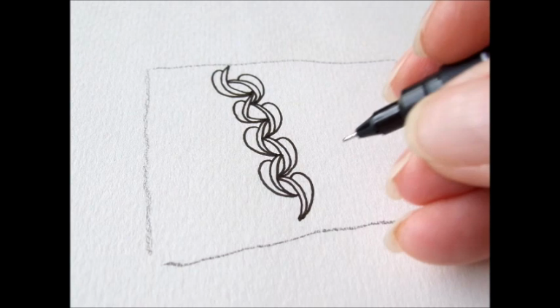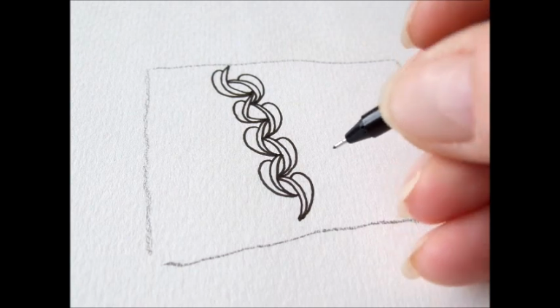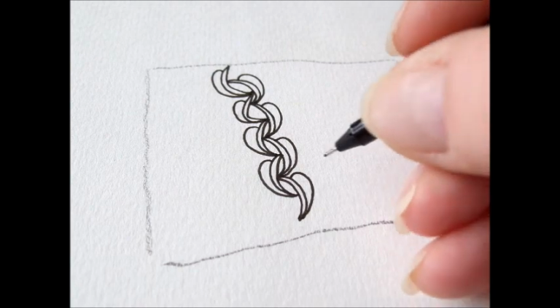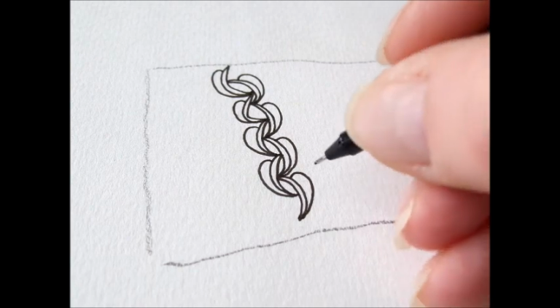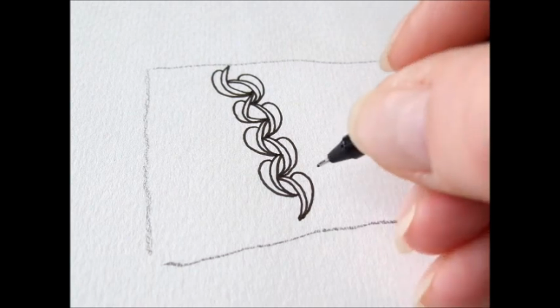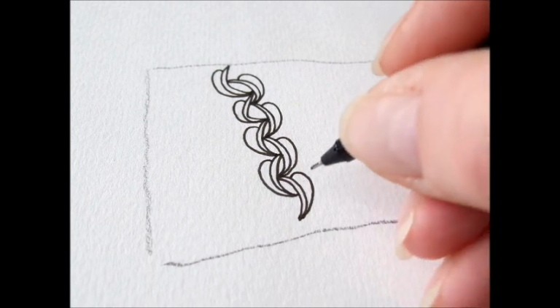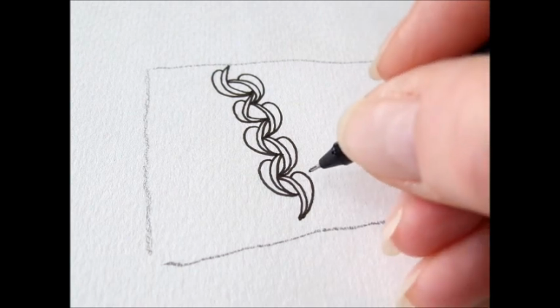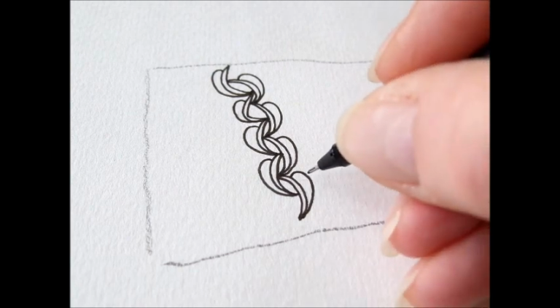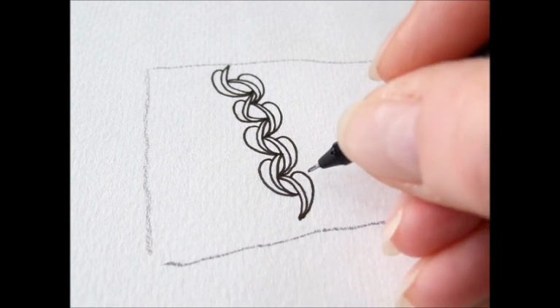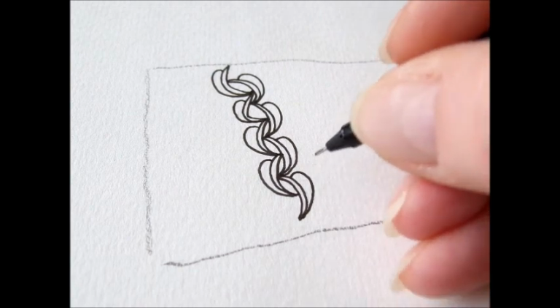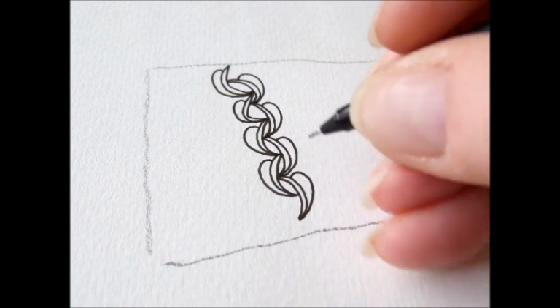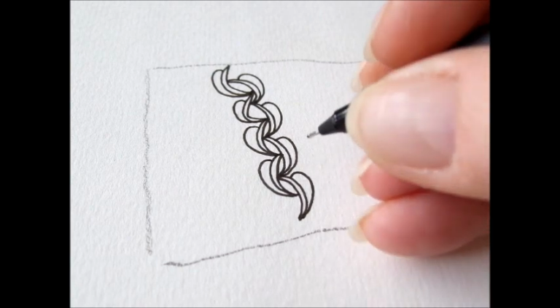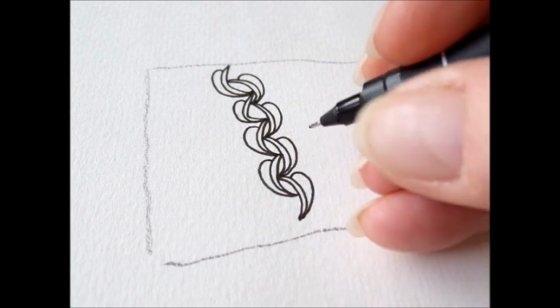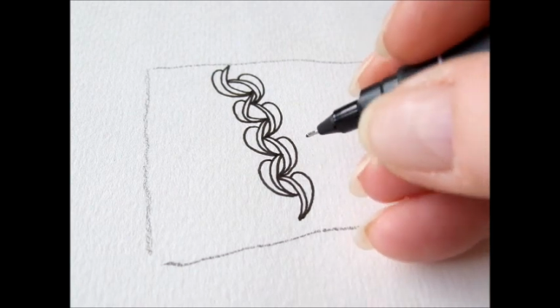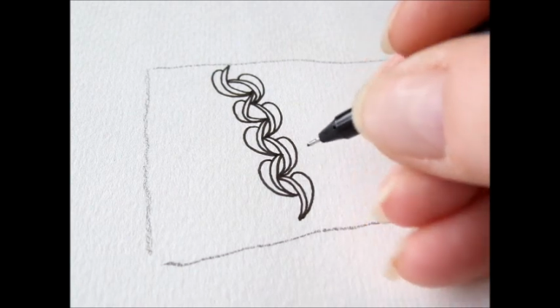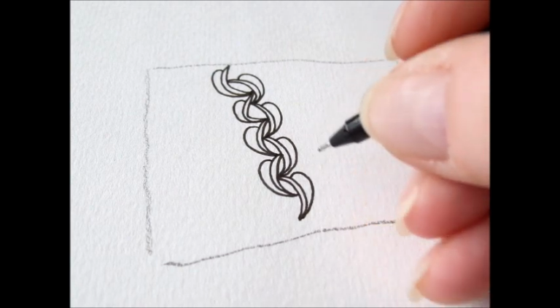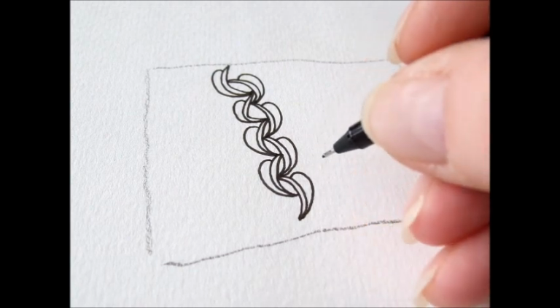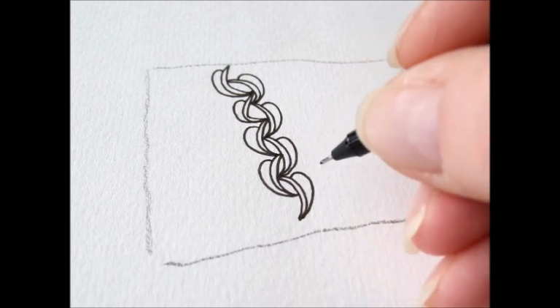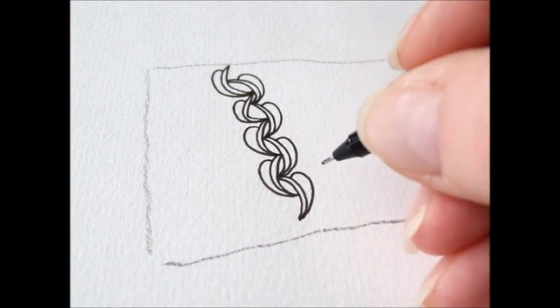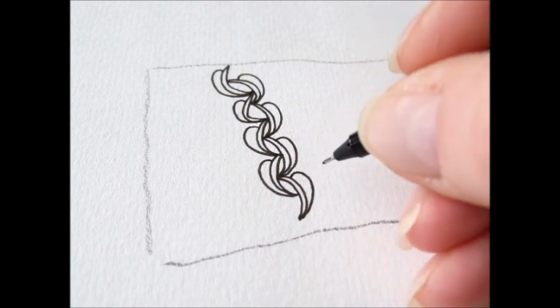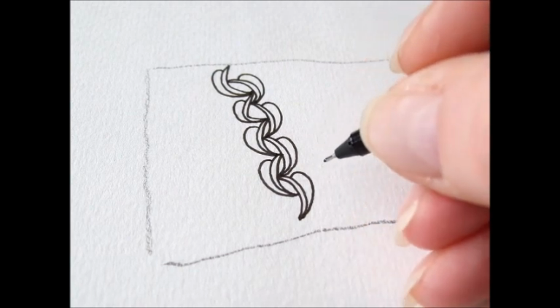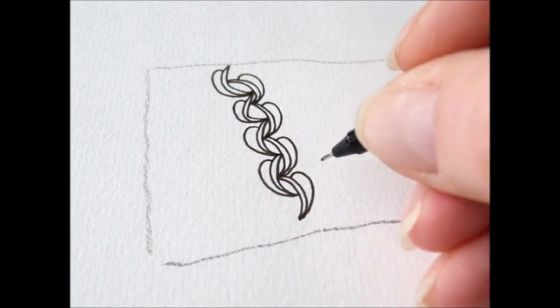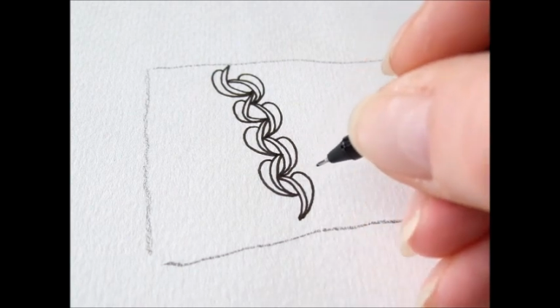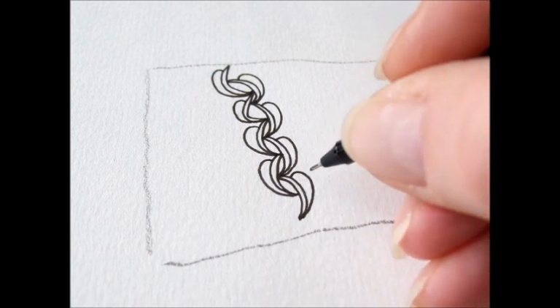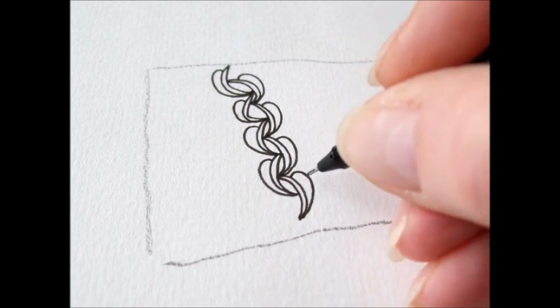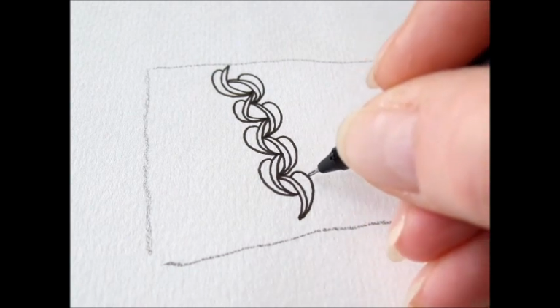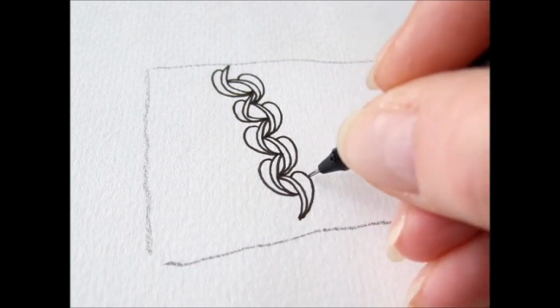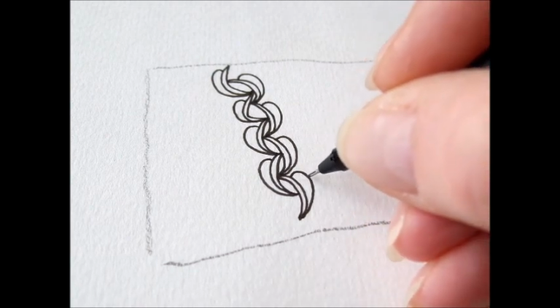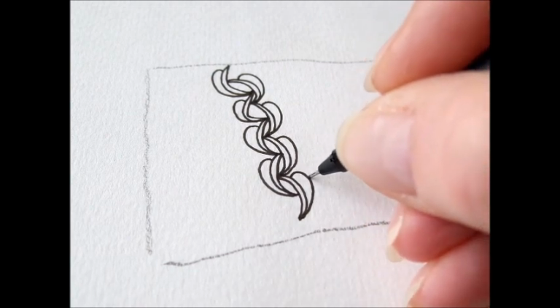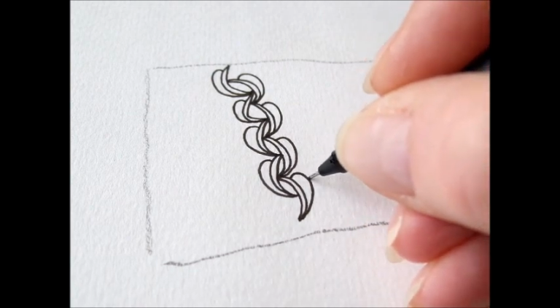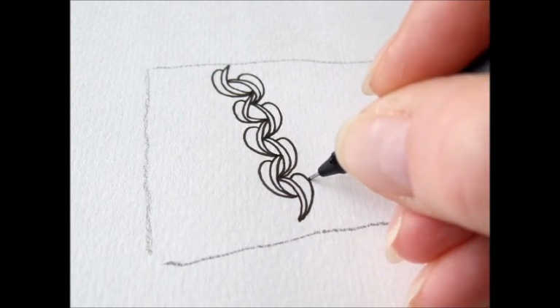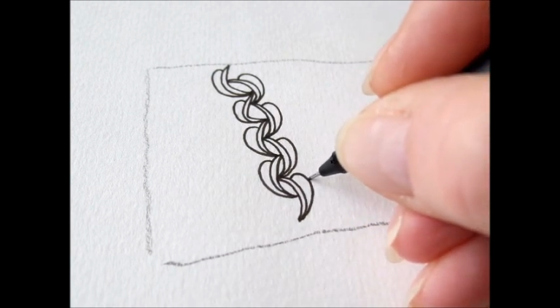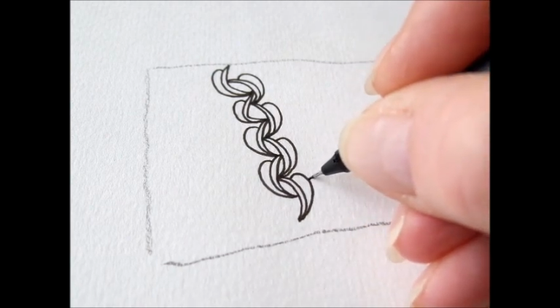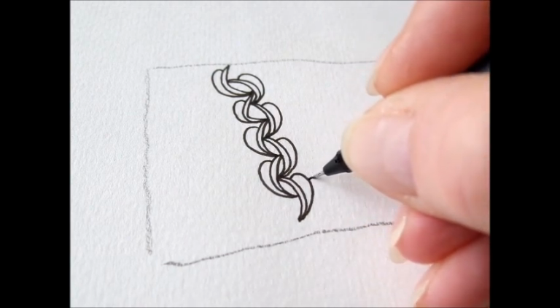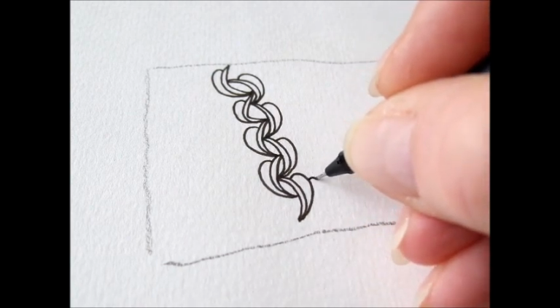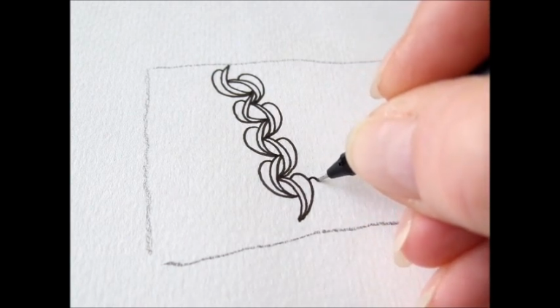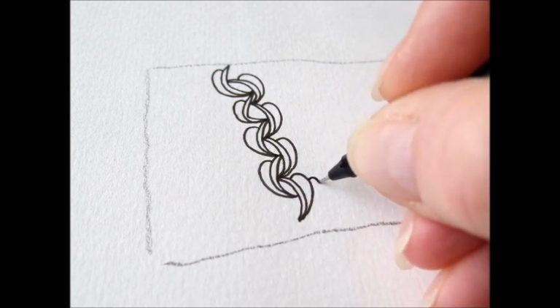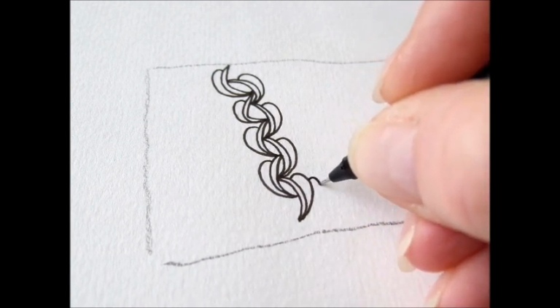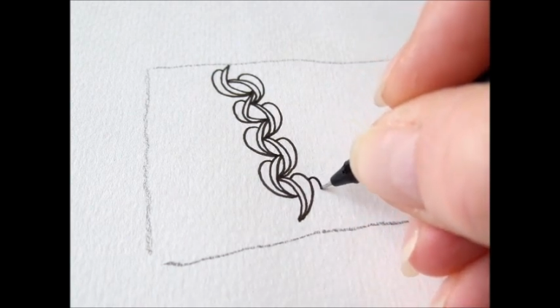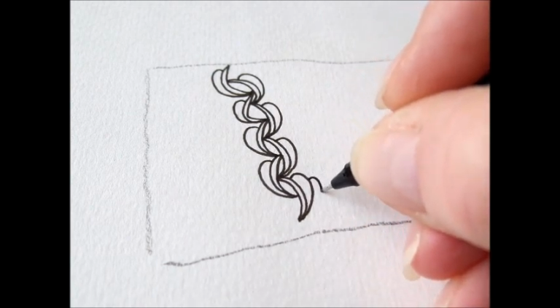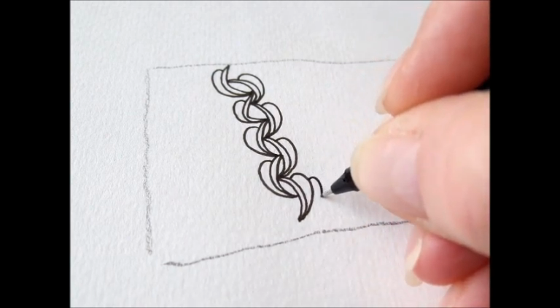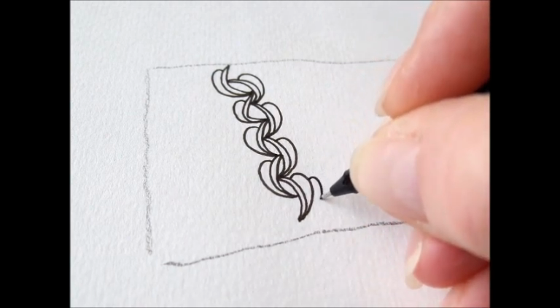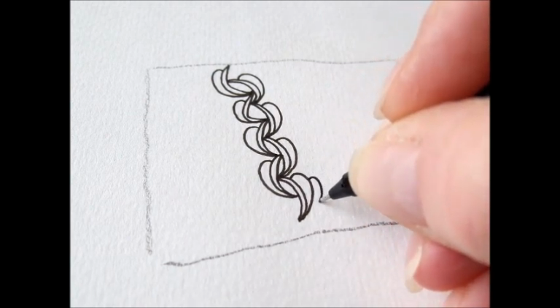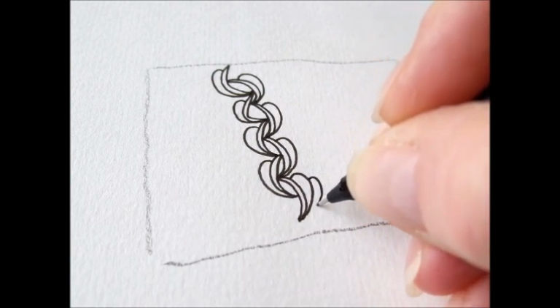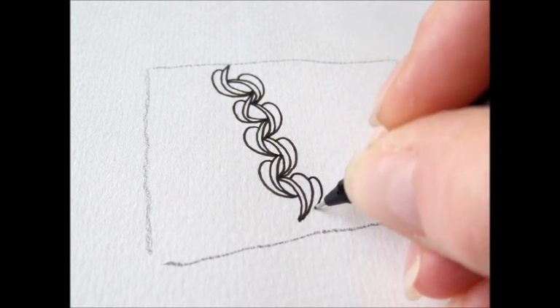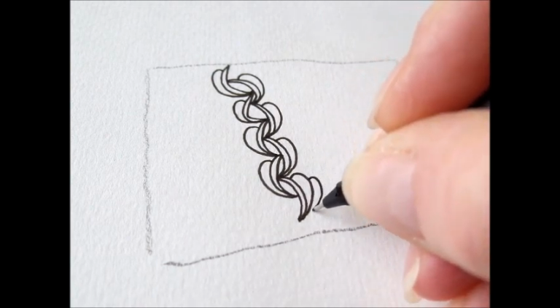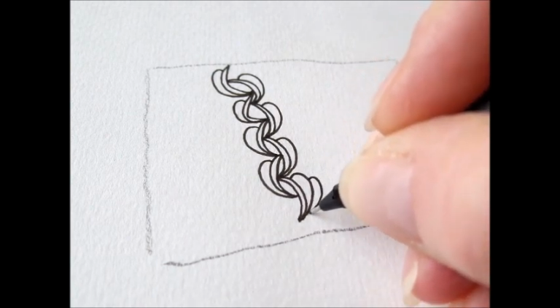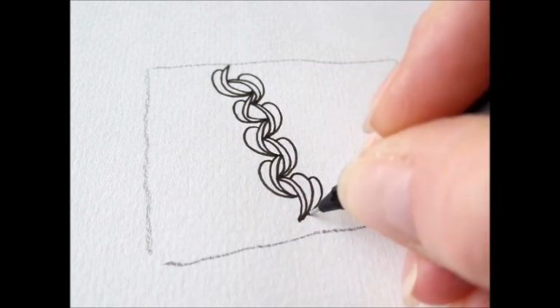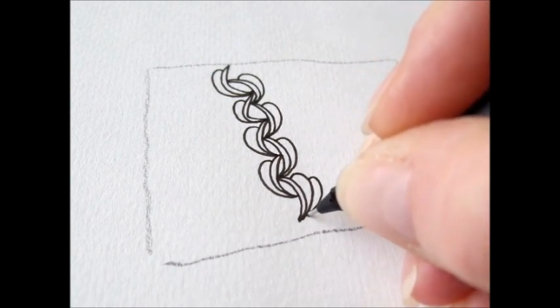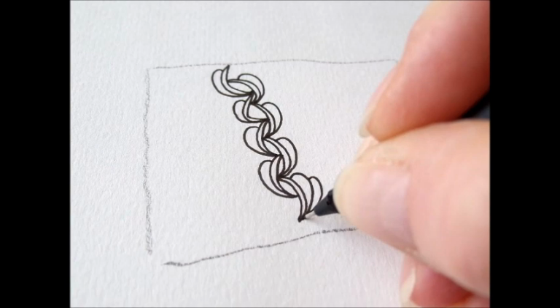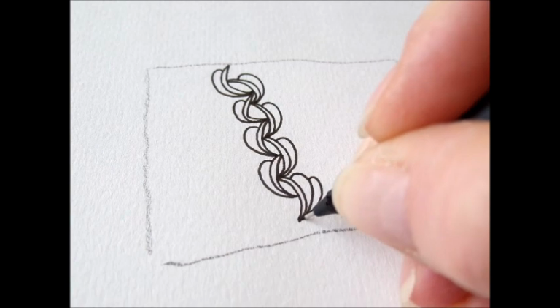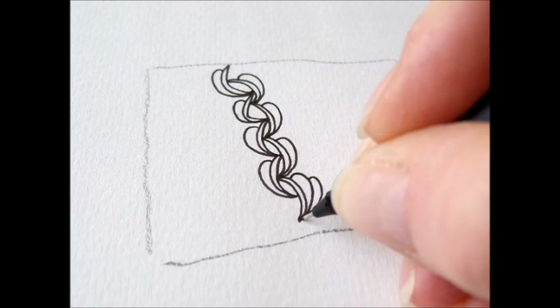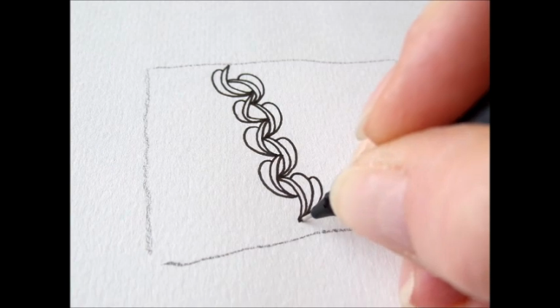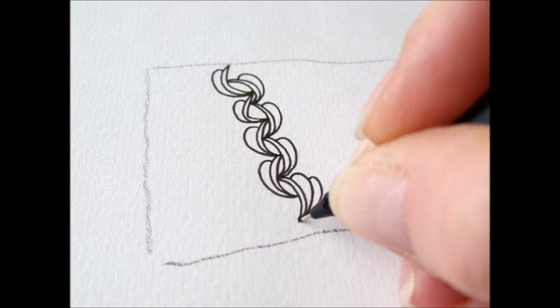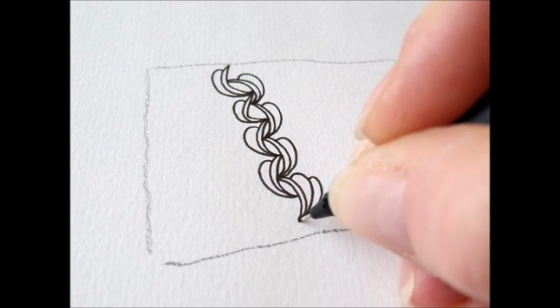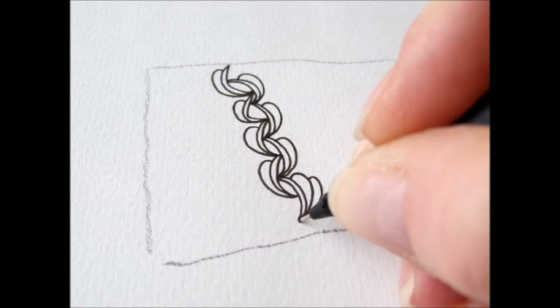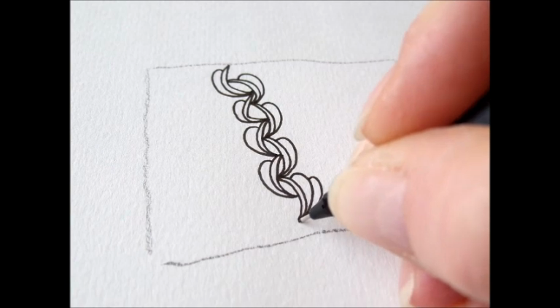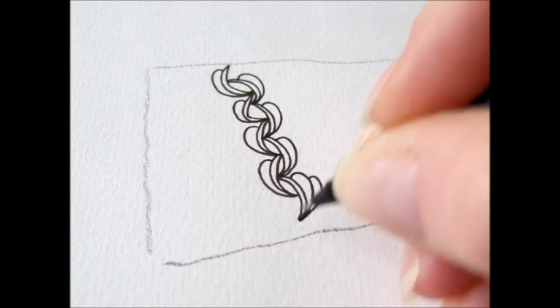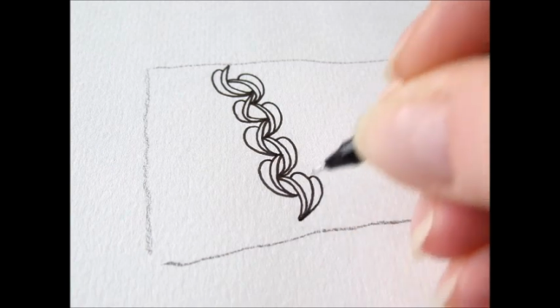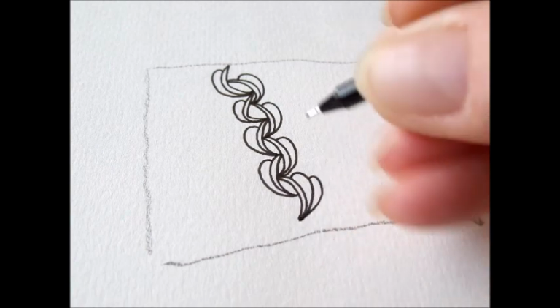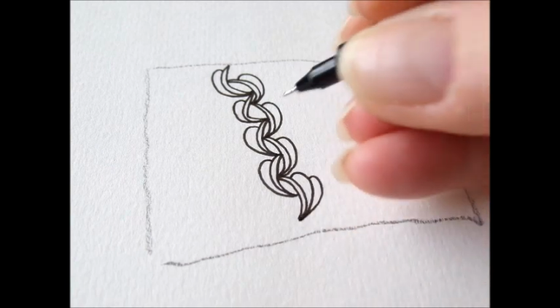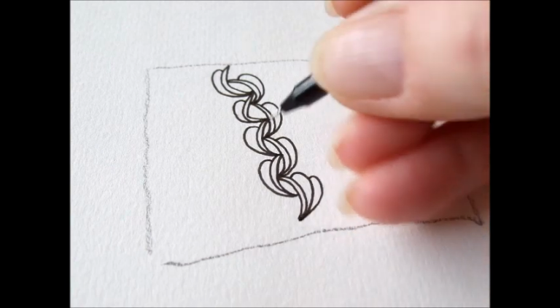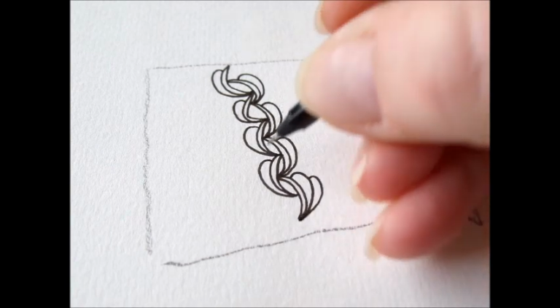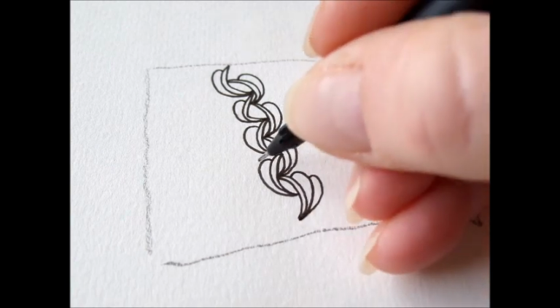Let's draw another one. Hold it up back. Nice.